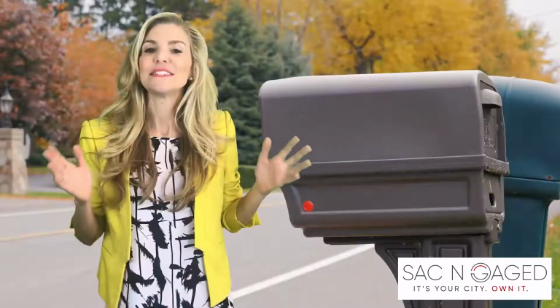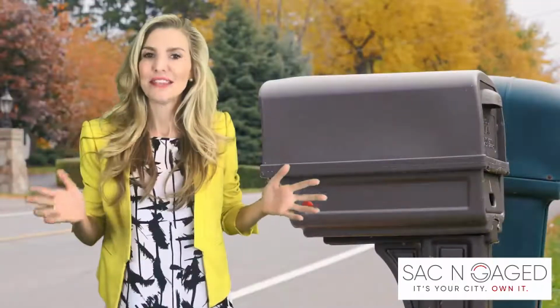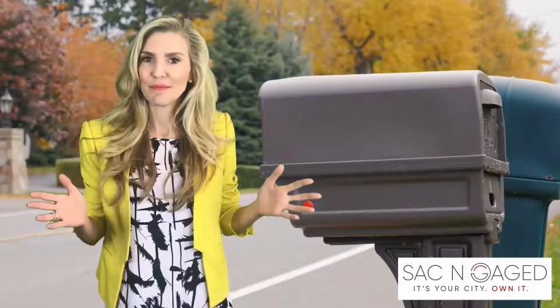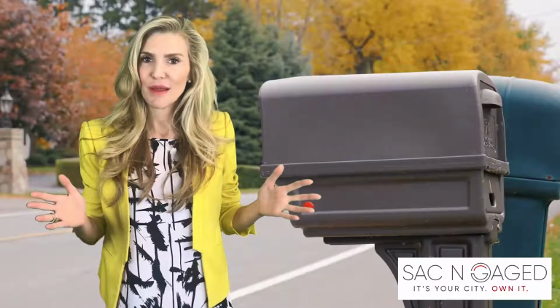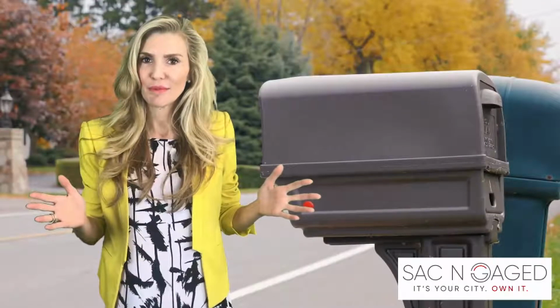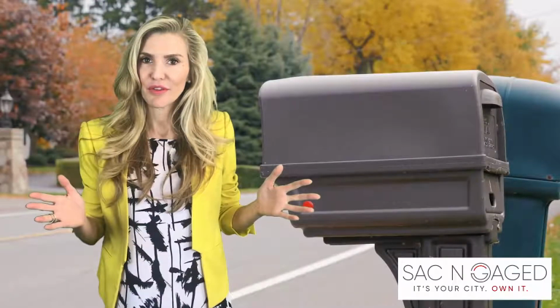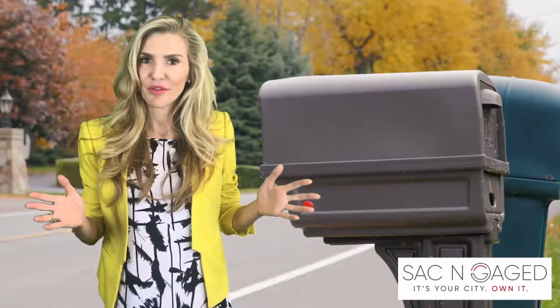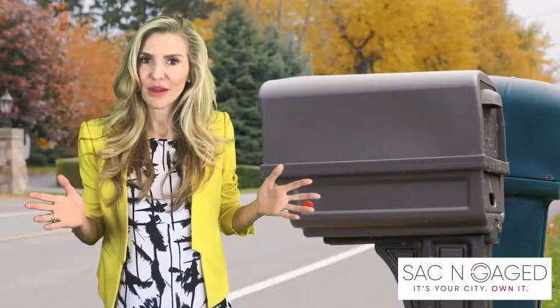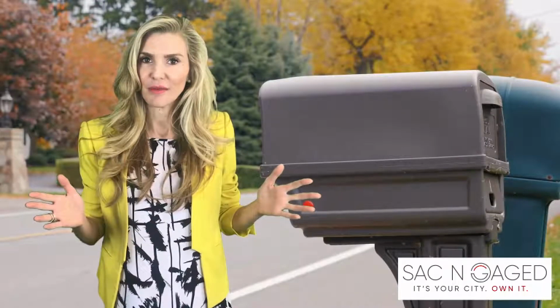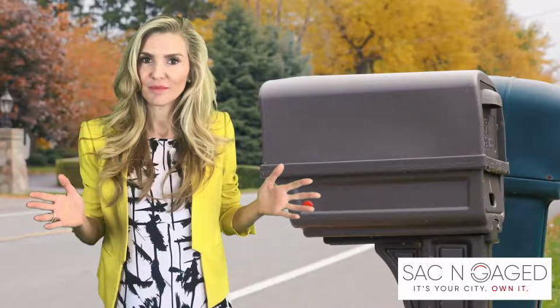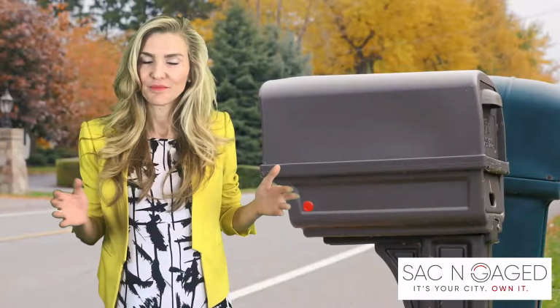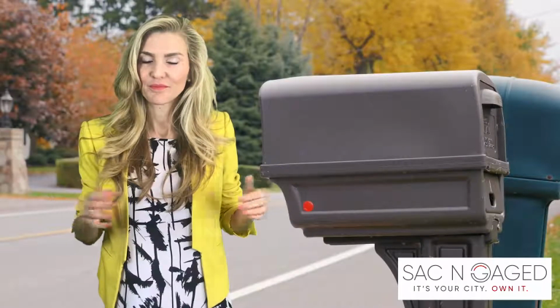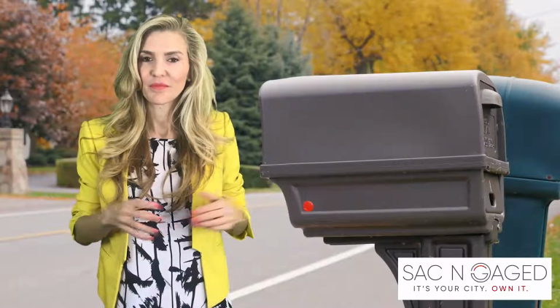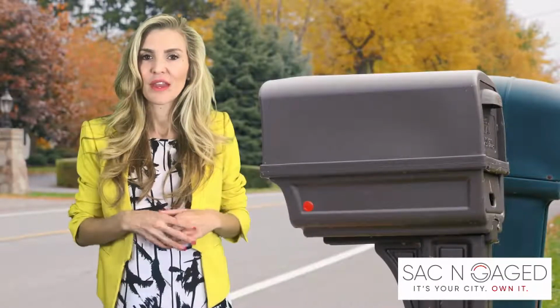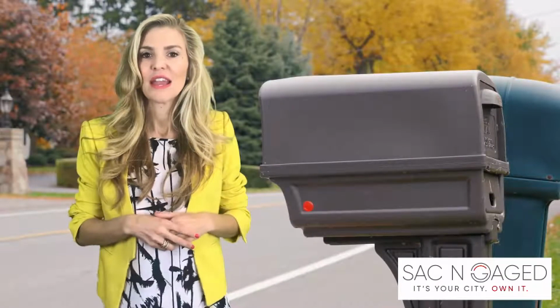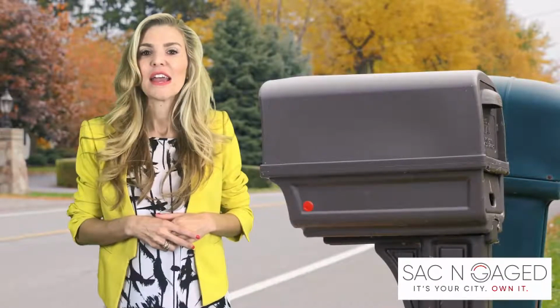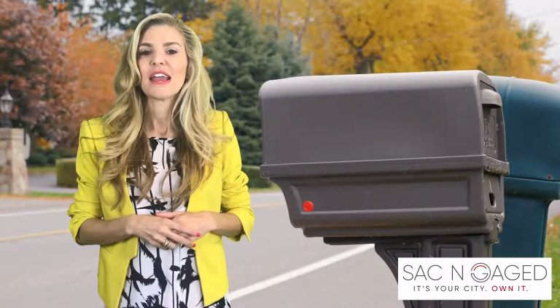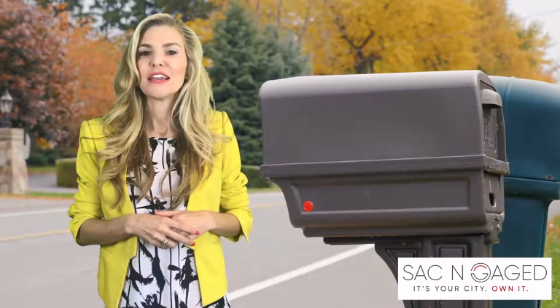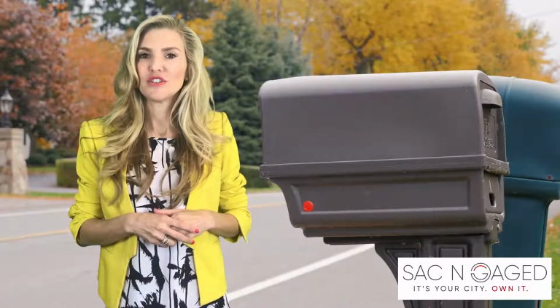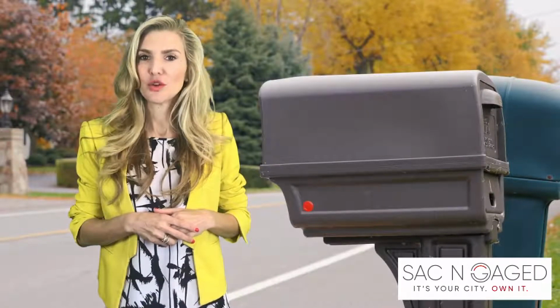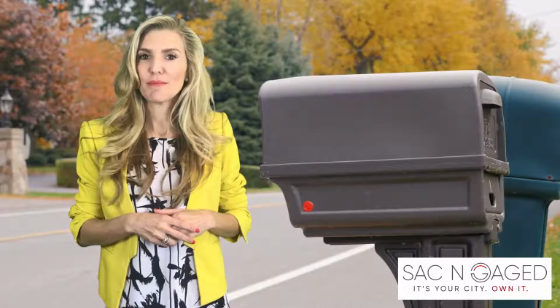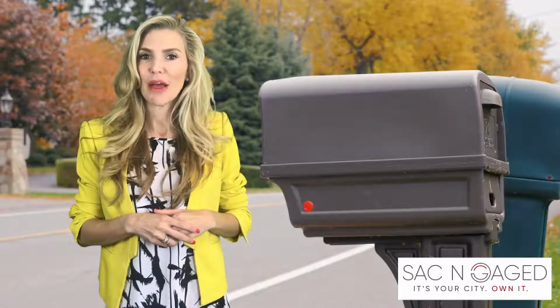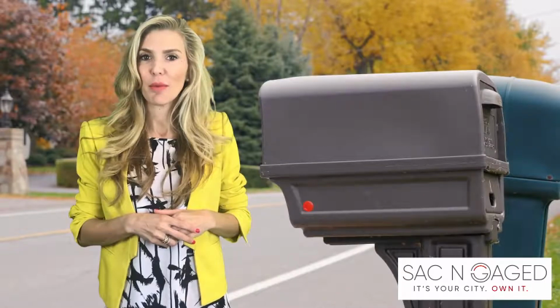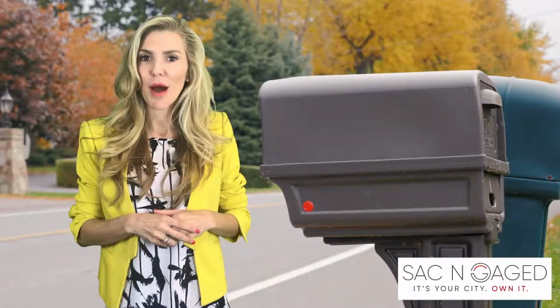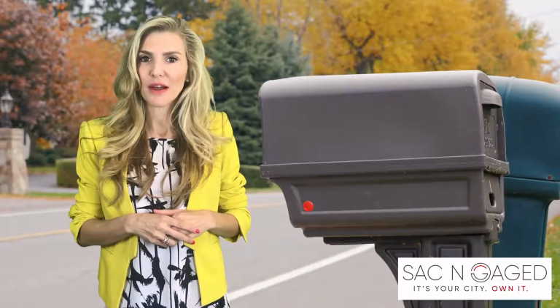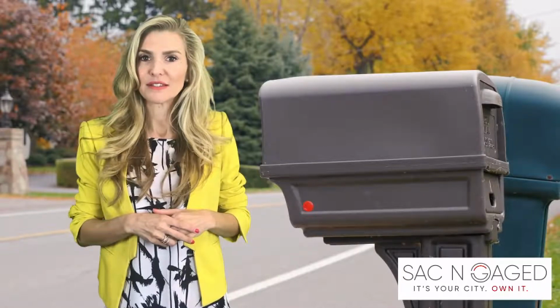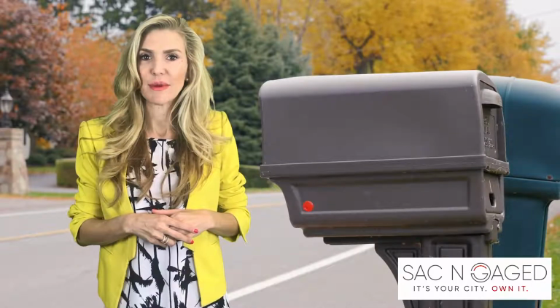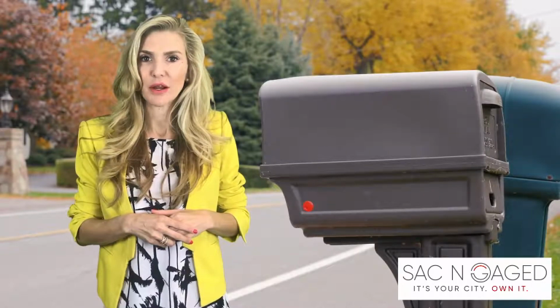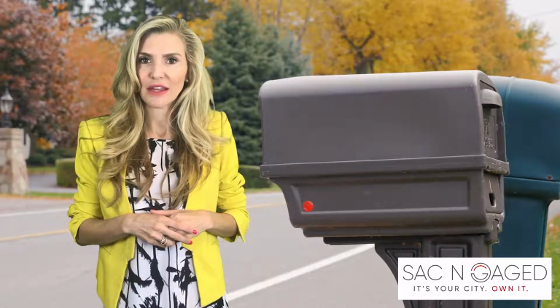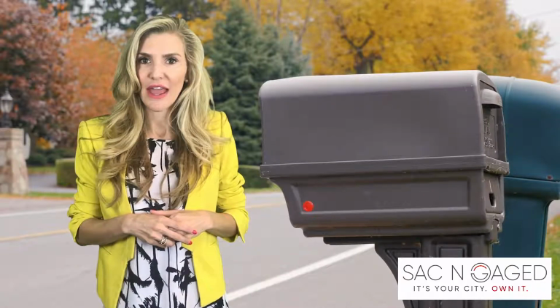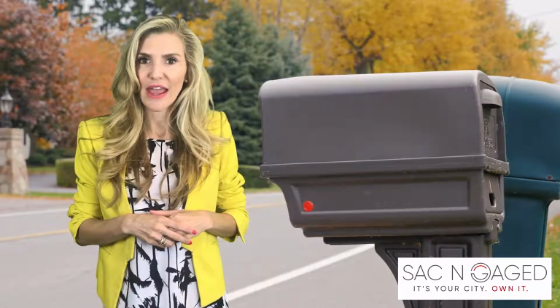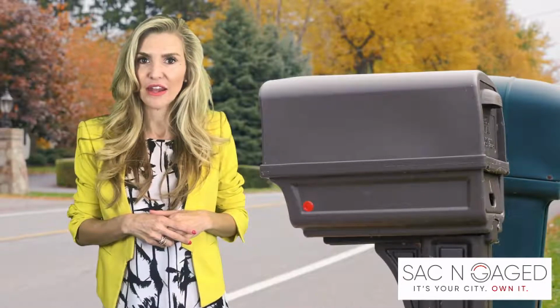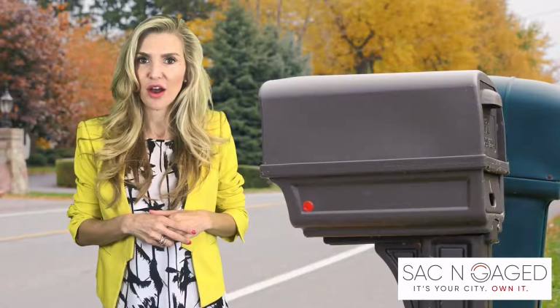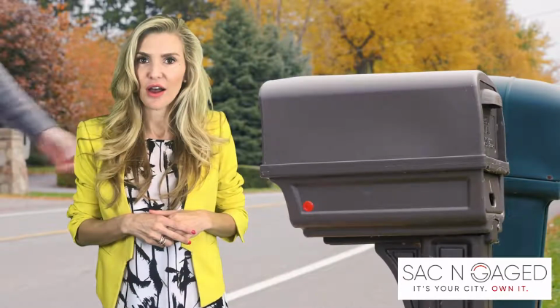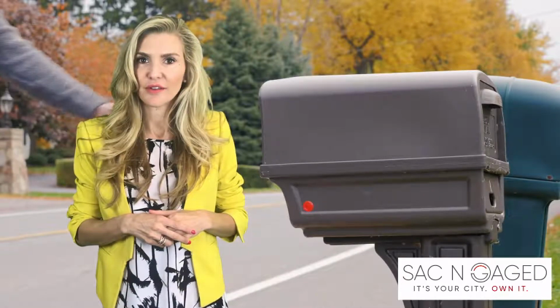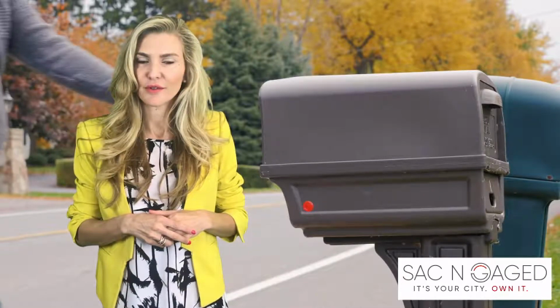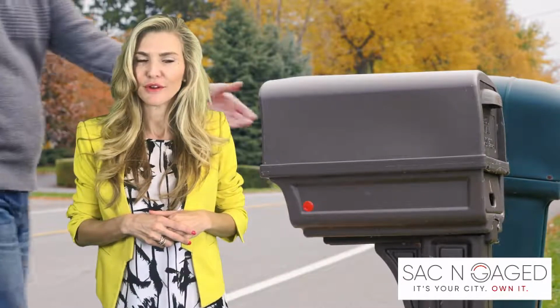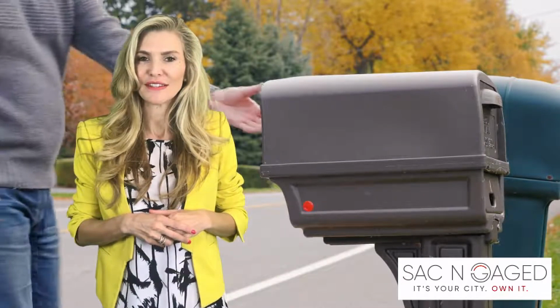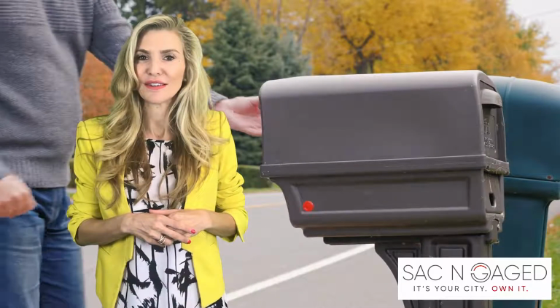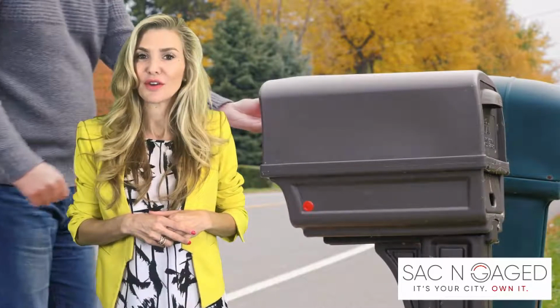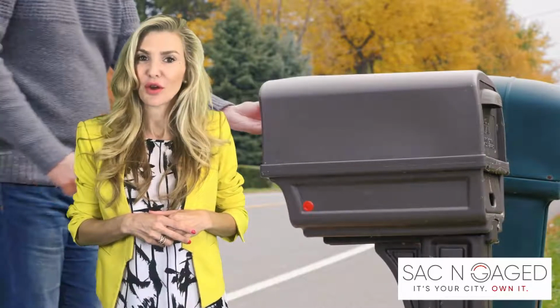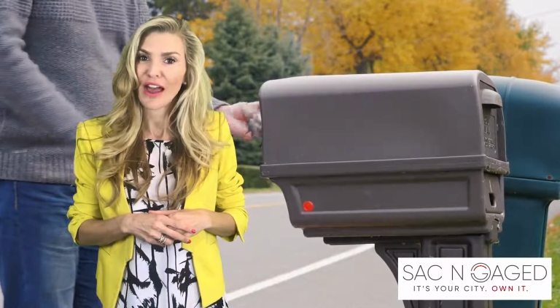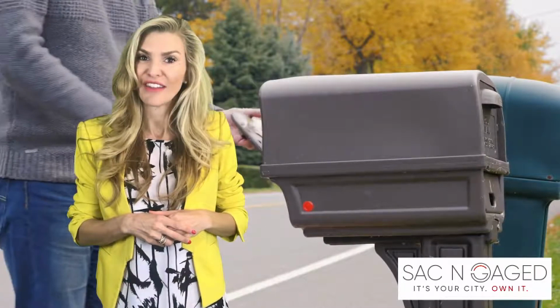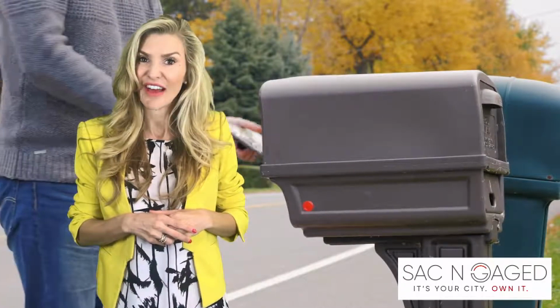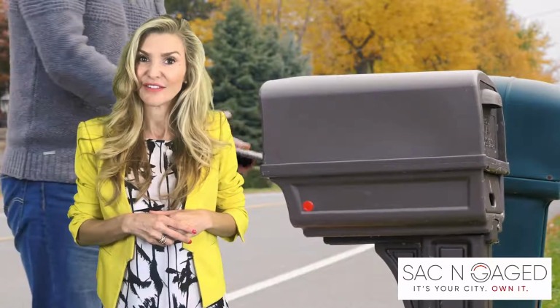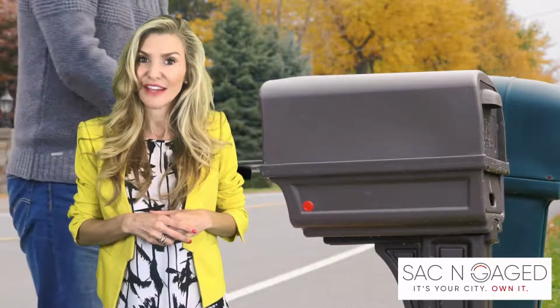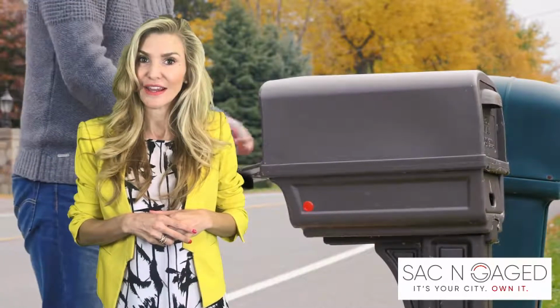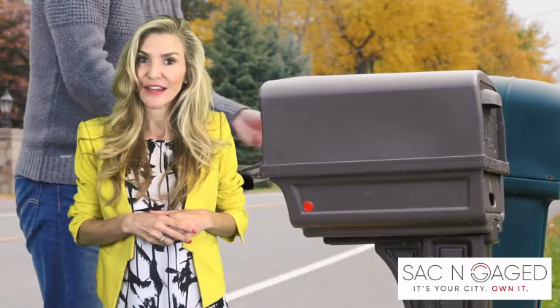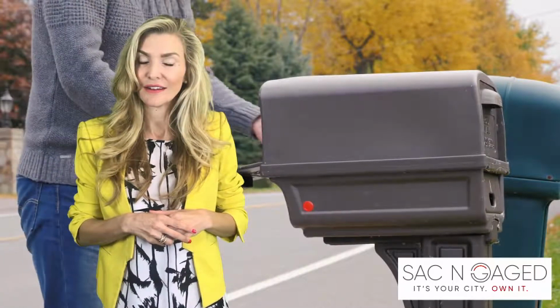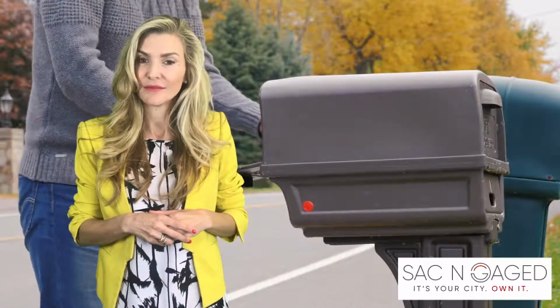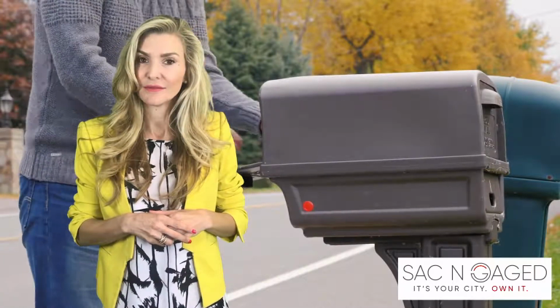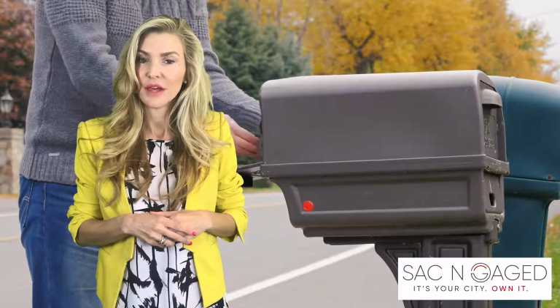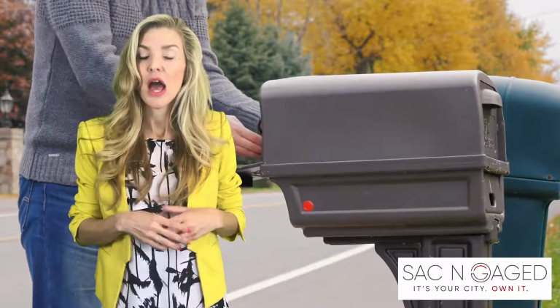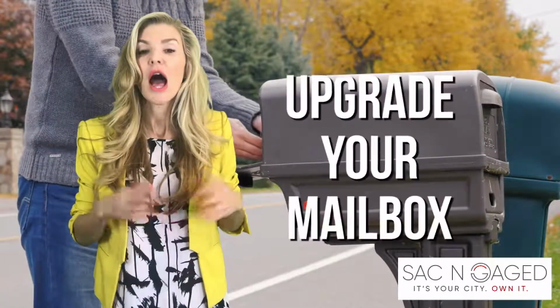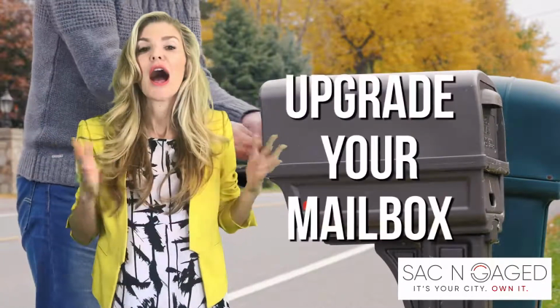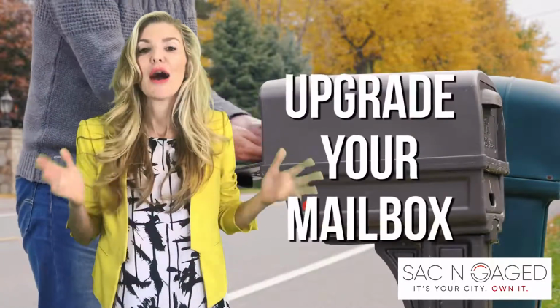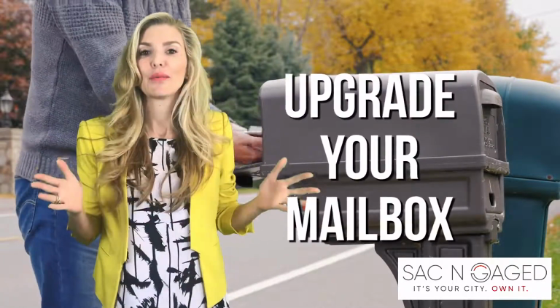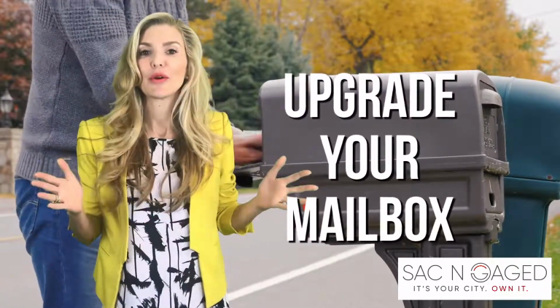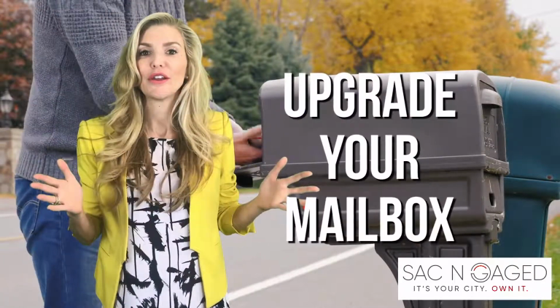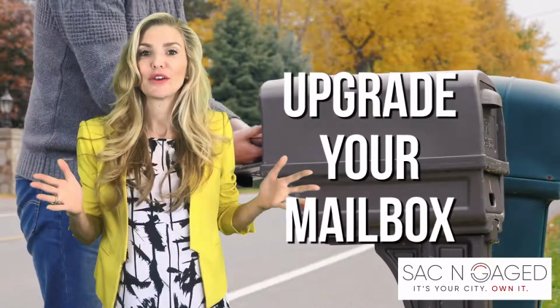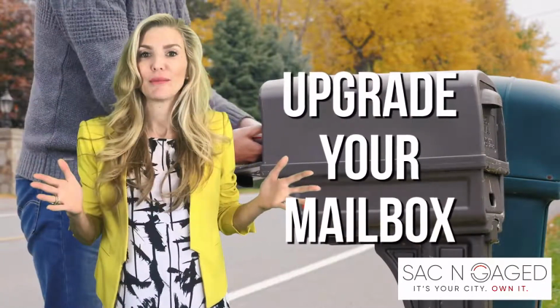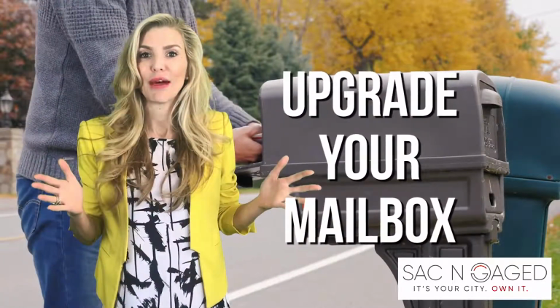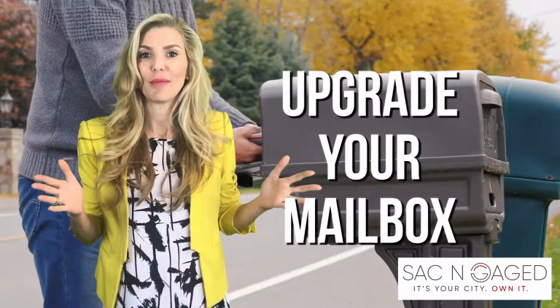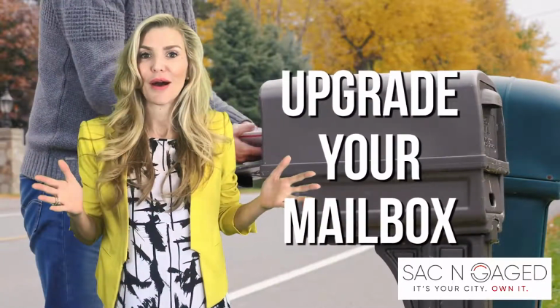Tip number three: is your mailbox barely hanging on or does it look kind of outdated? Upgrade your mailbox.